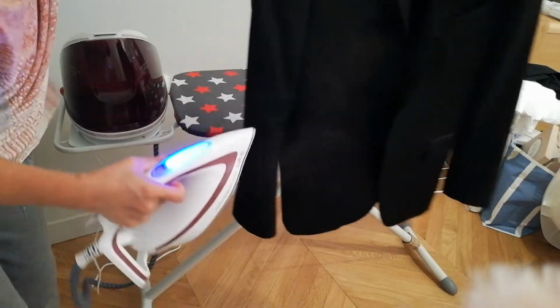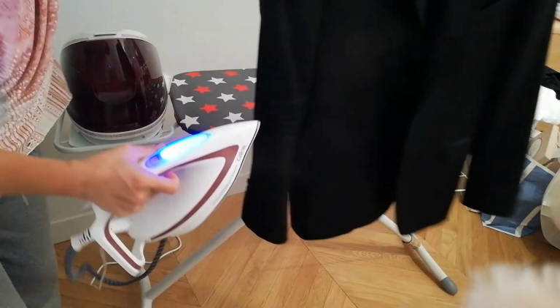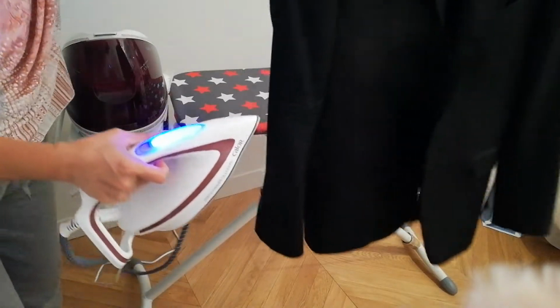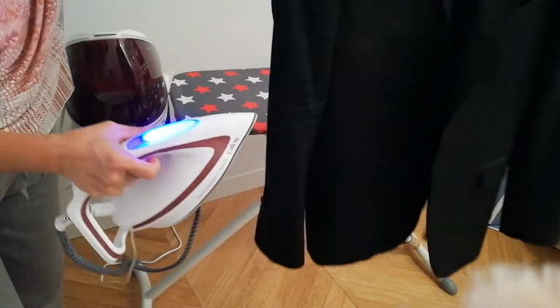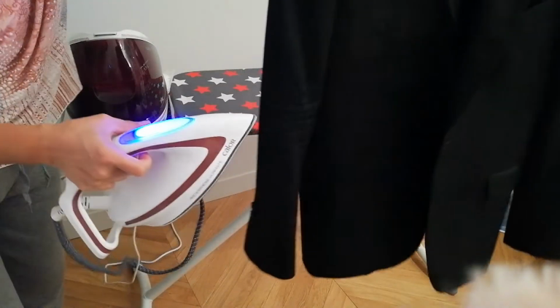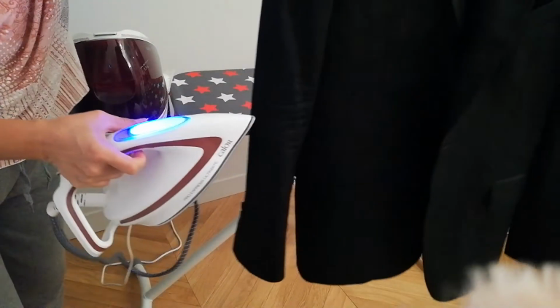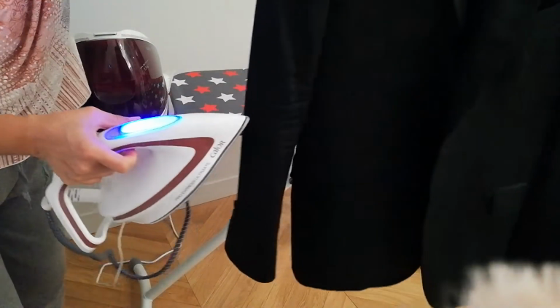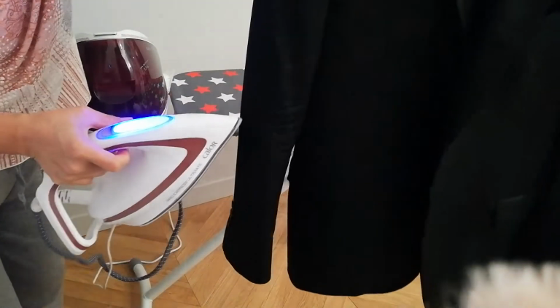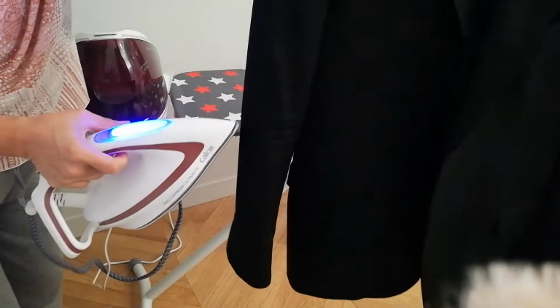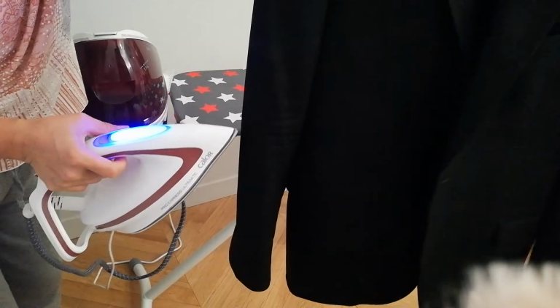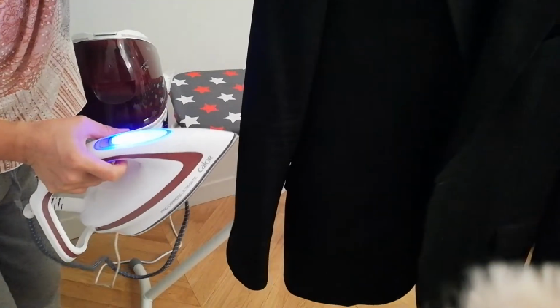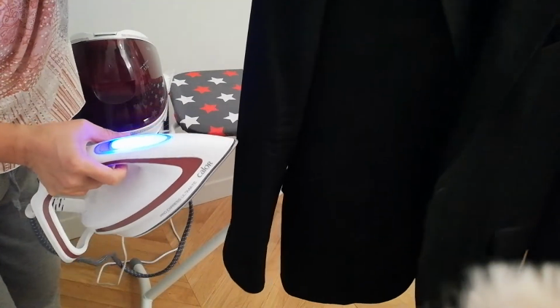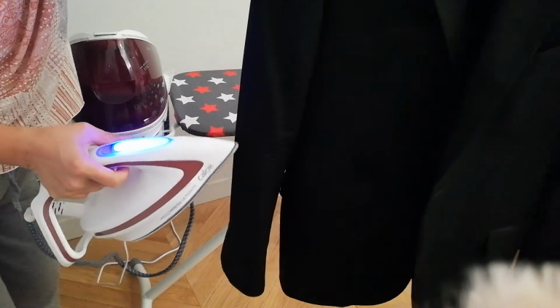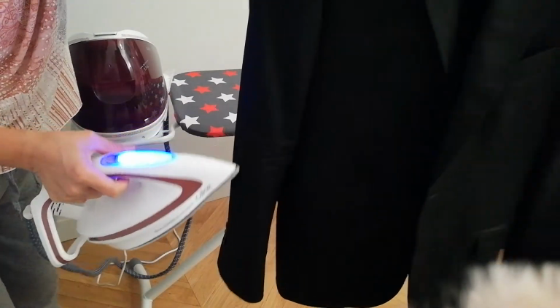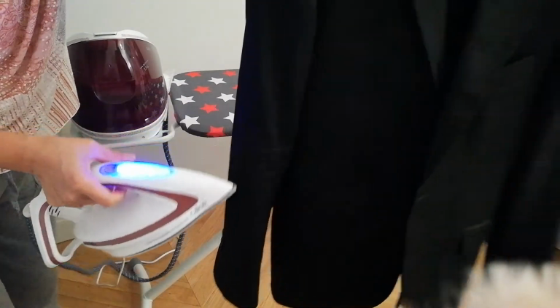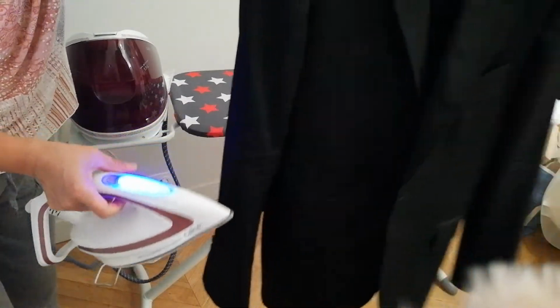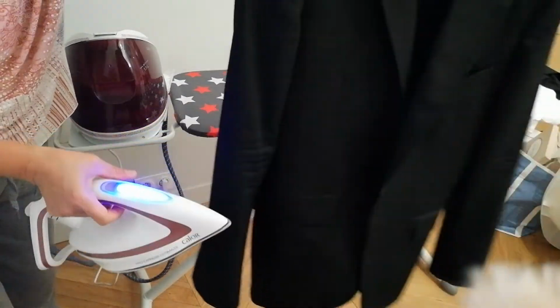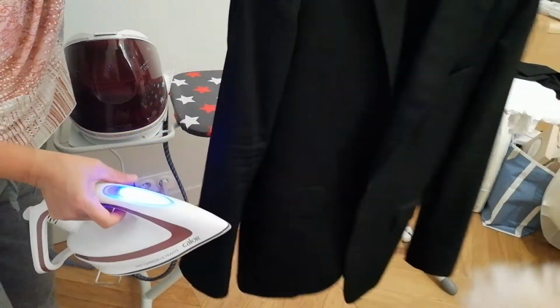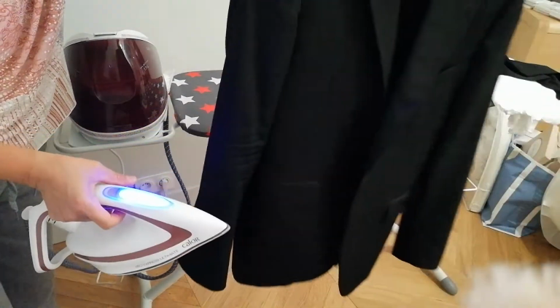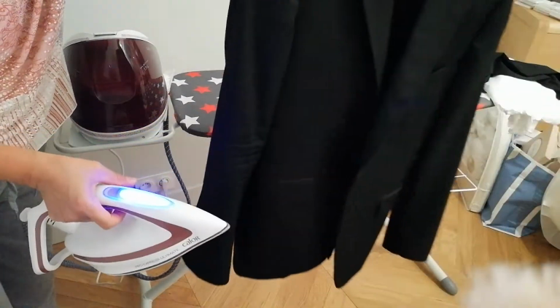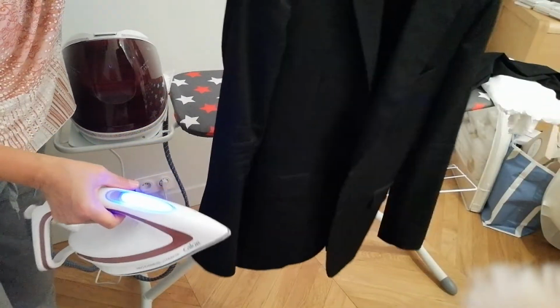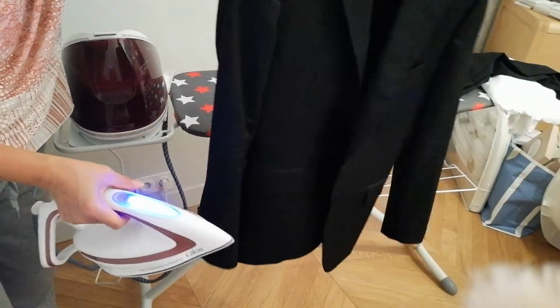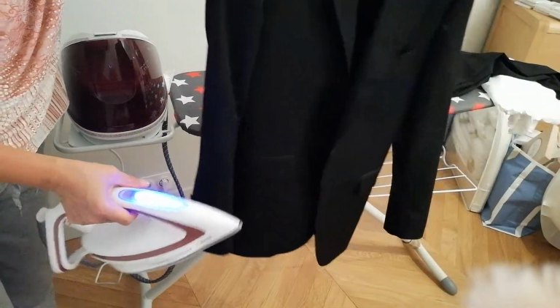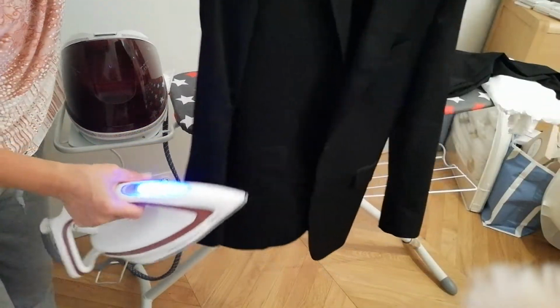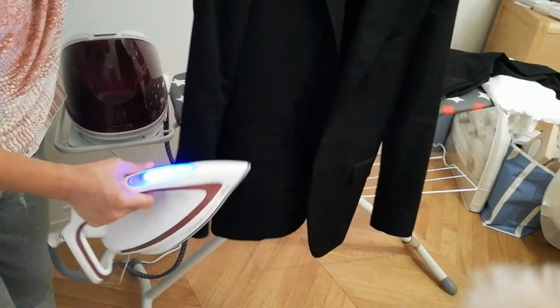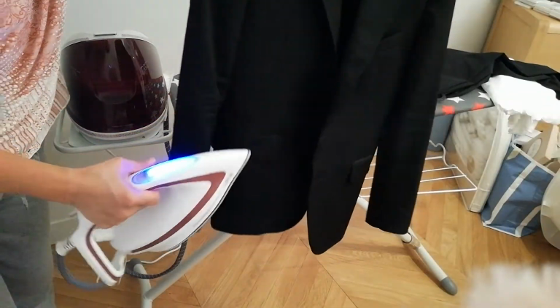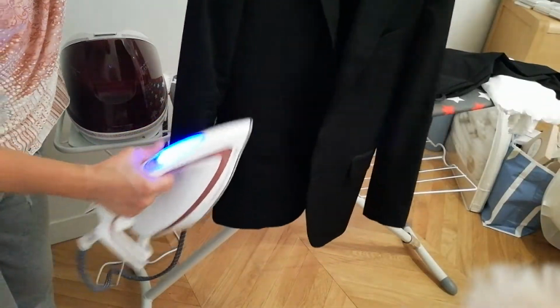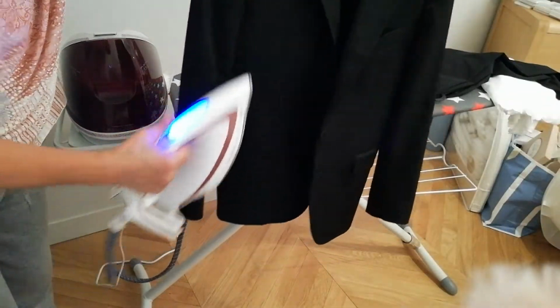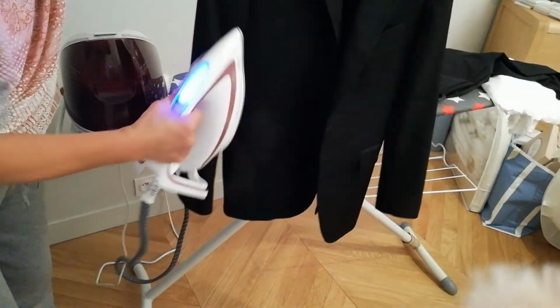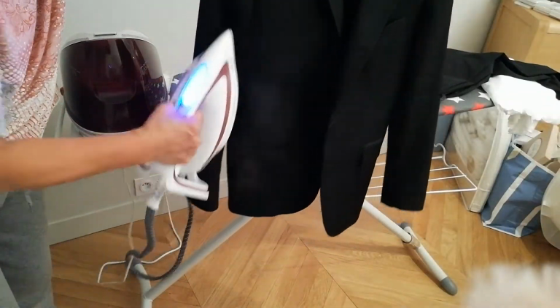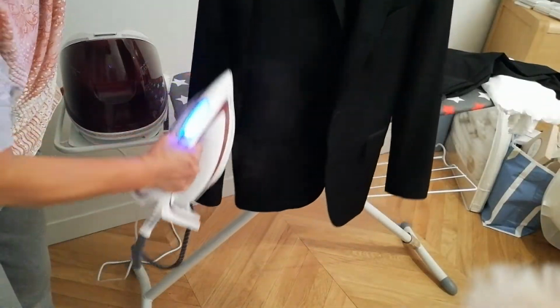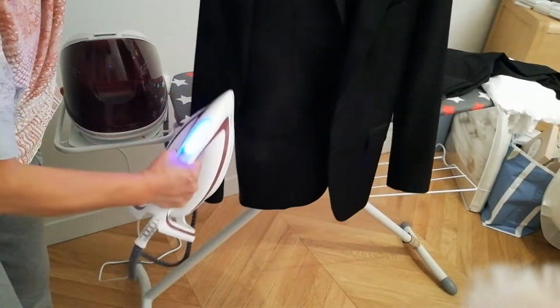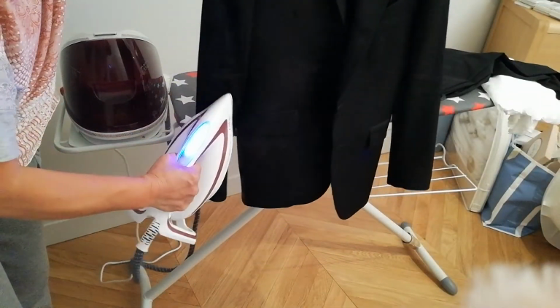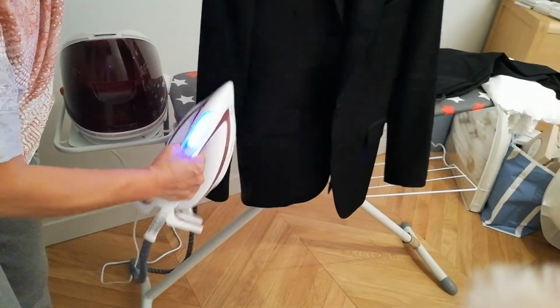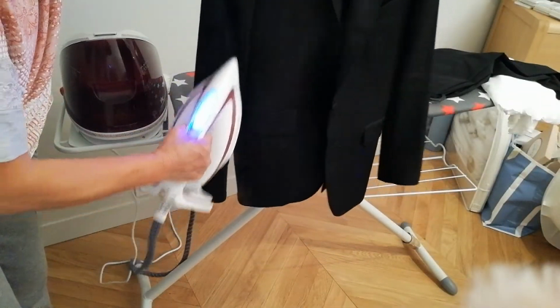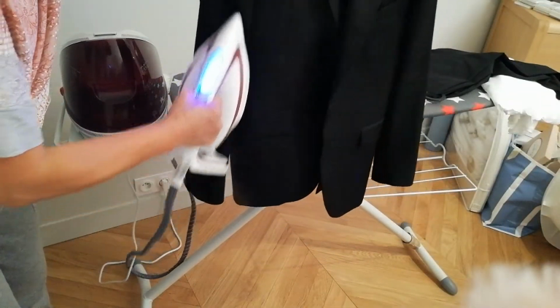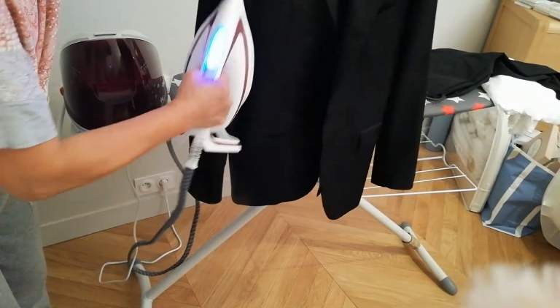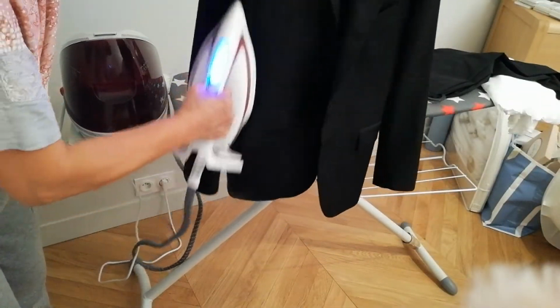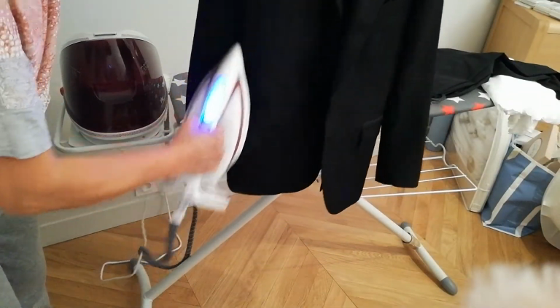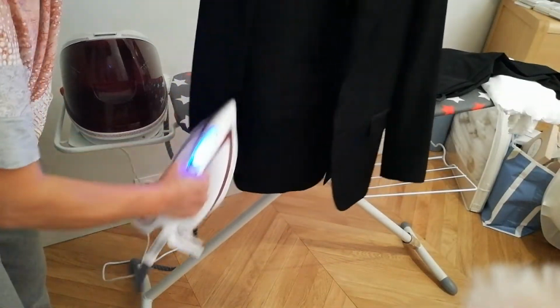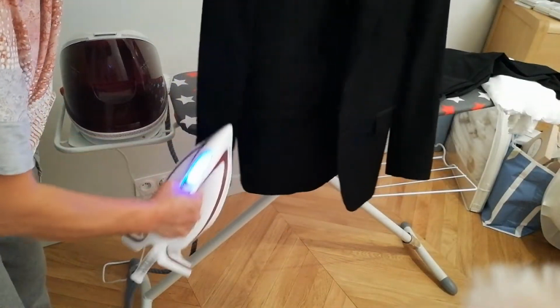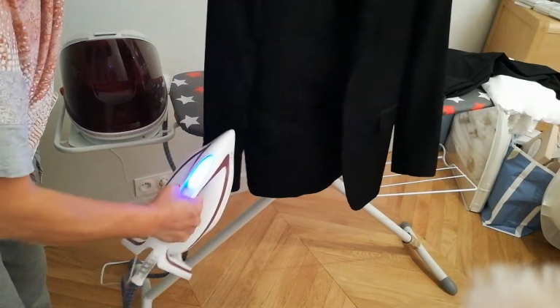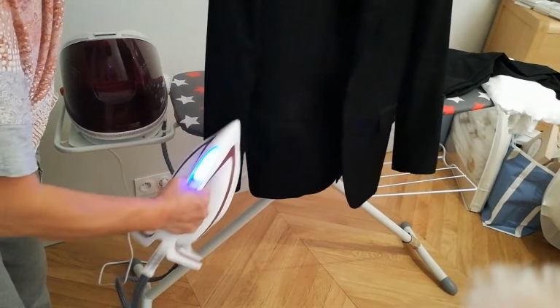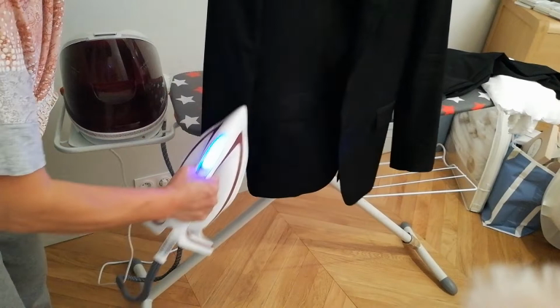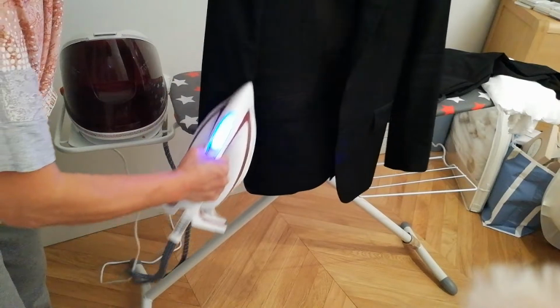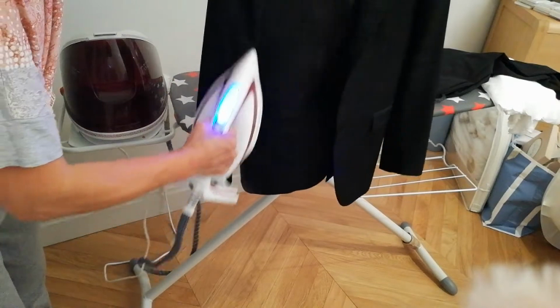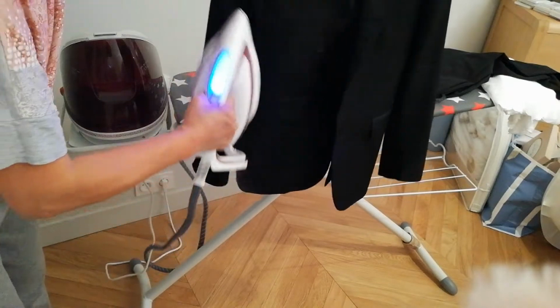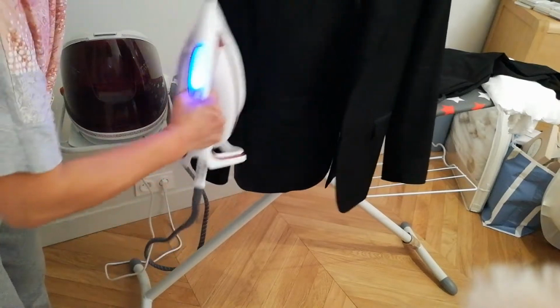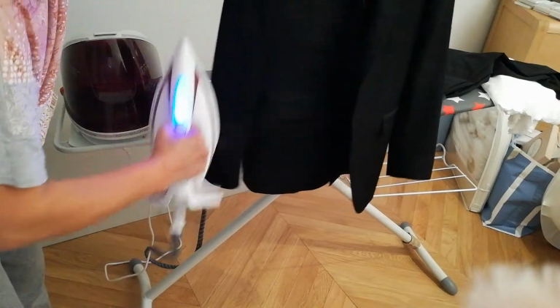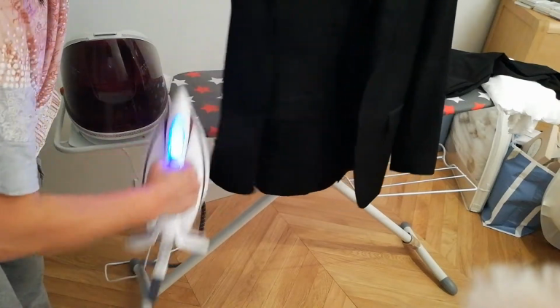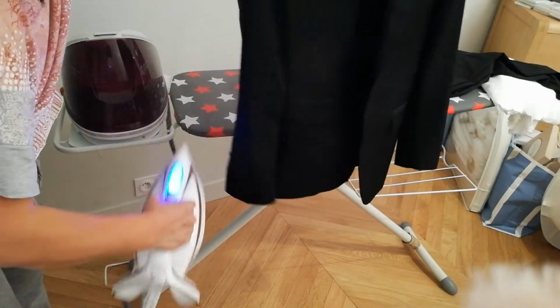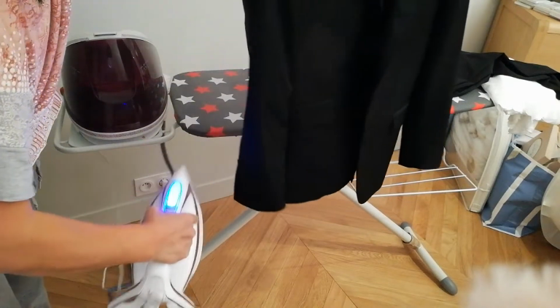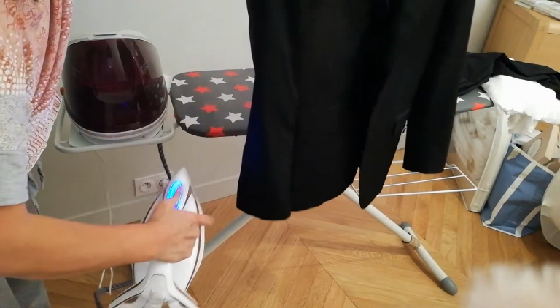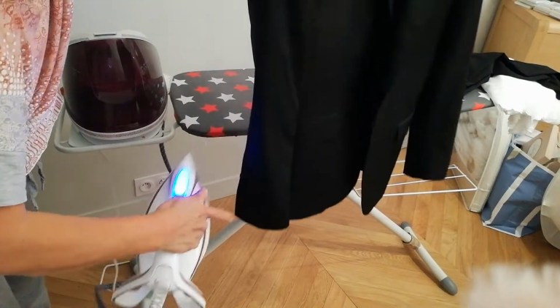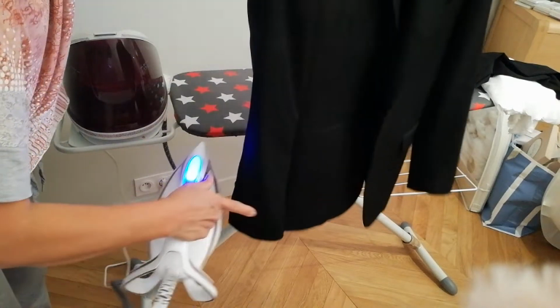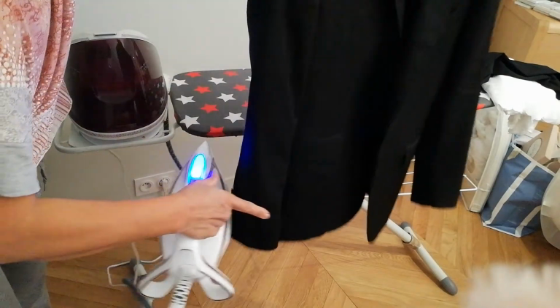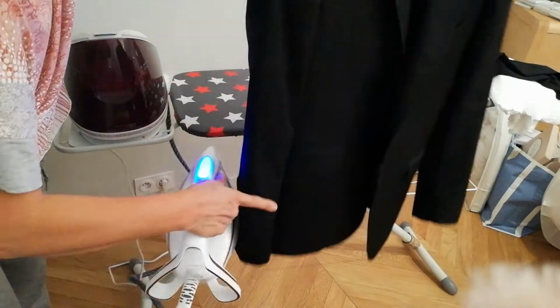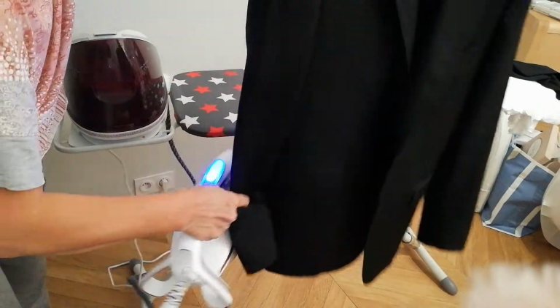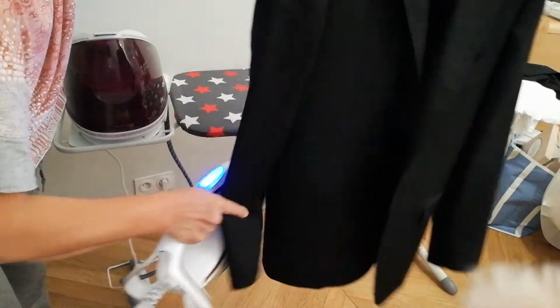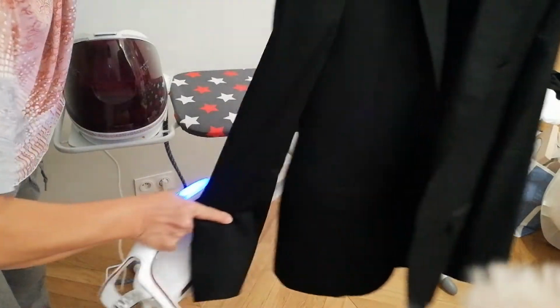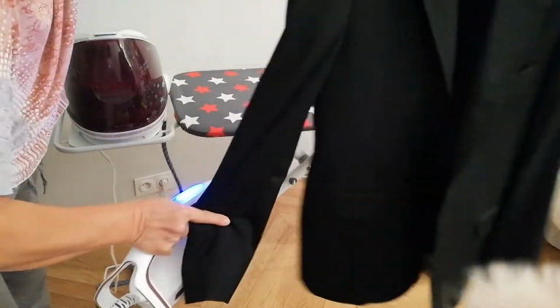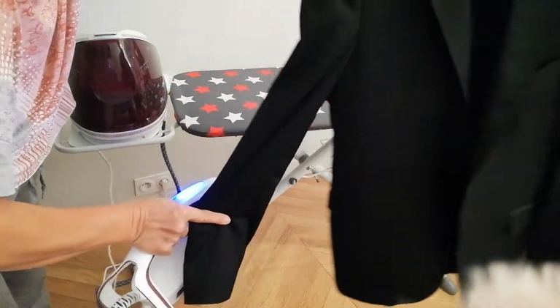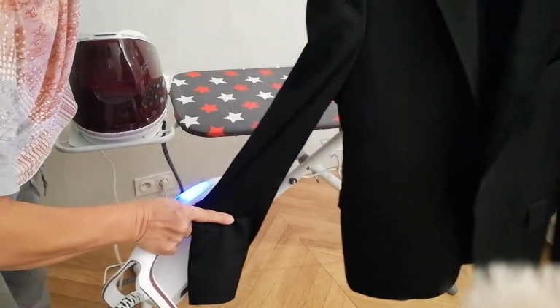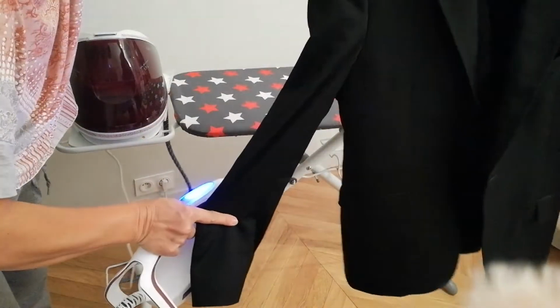For example, this one — it's crumpled. See, no more. A little bit of smoke, no touch.